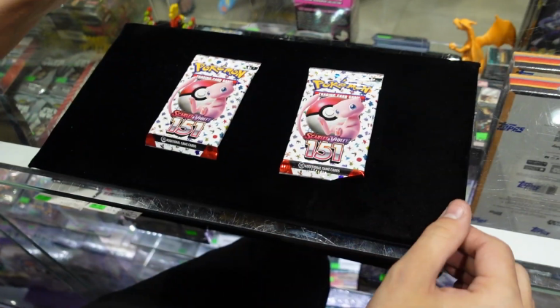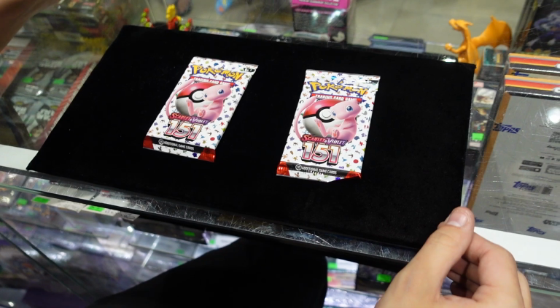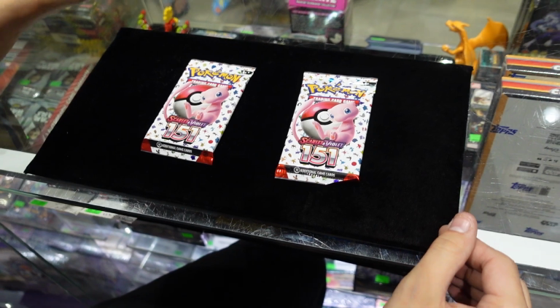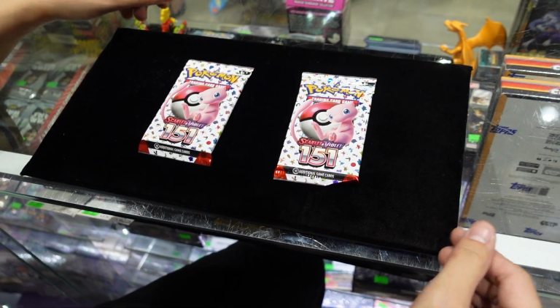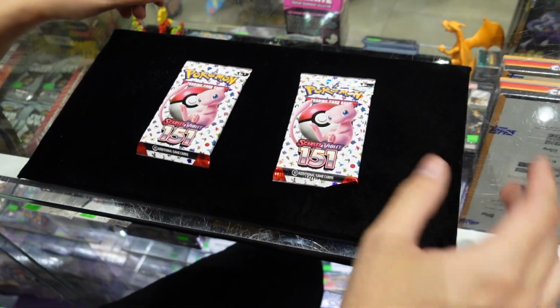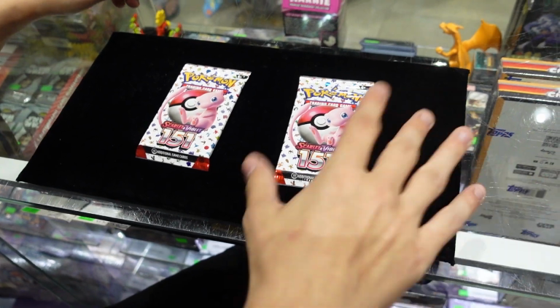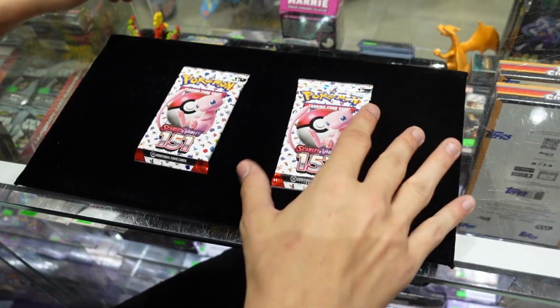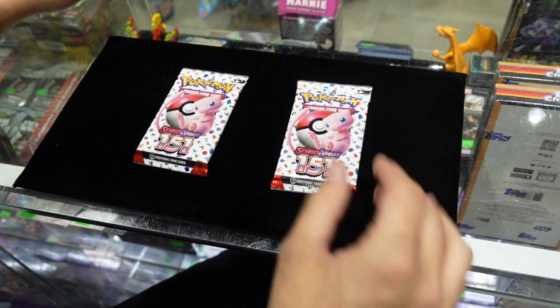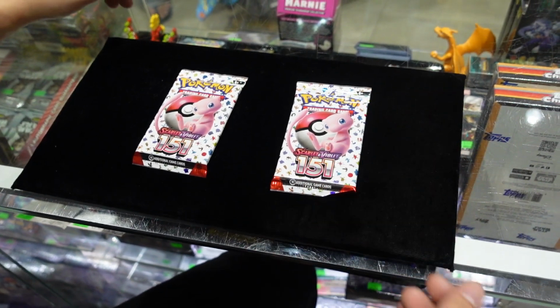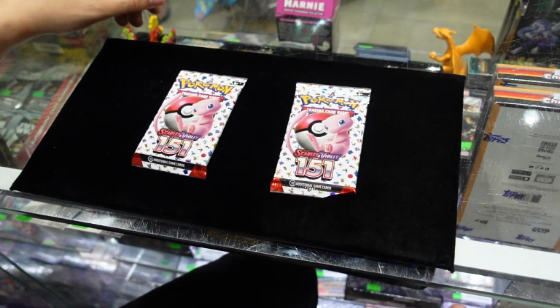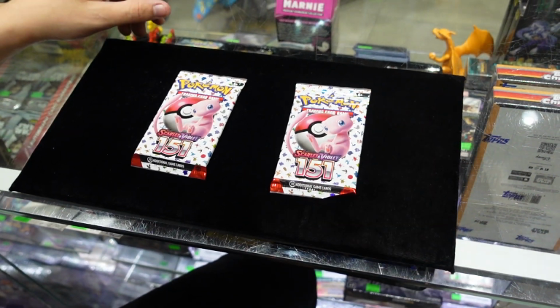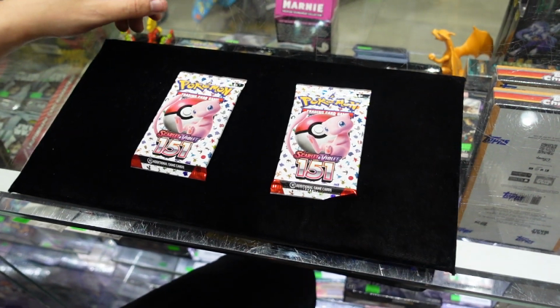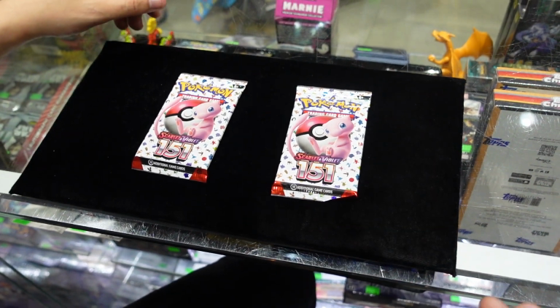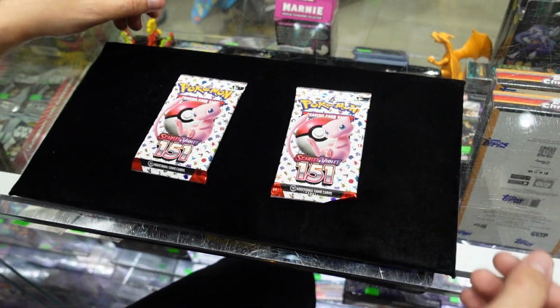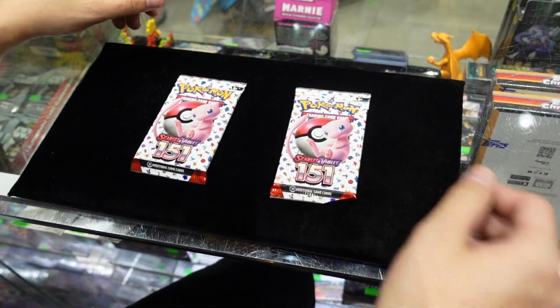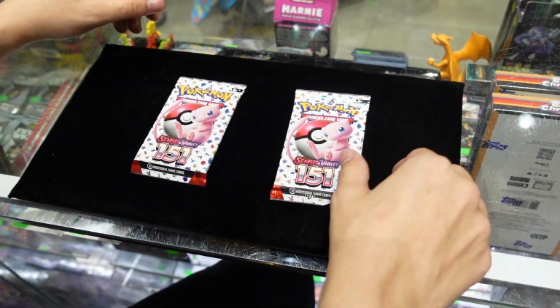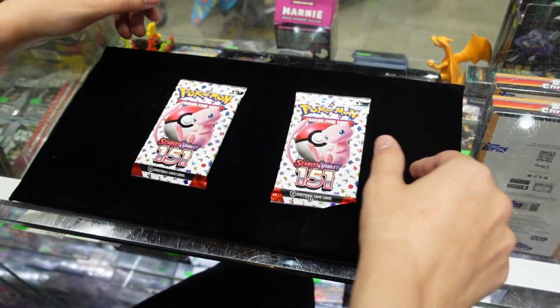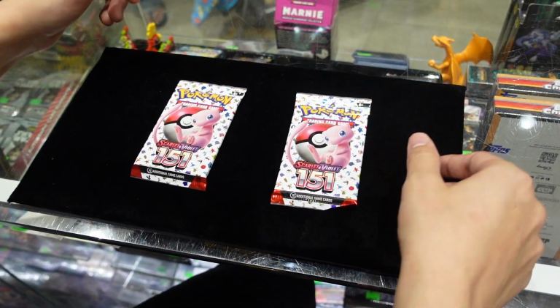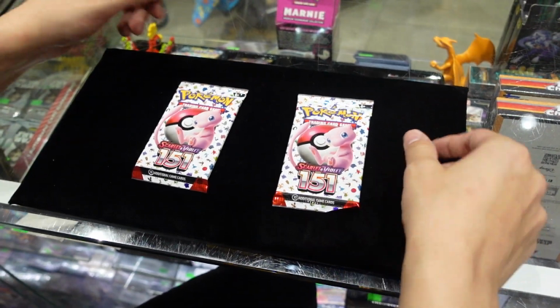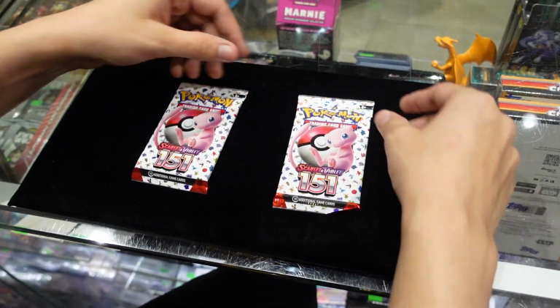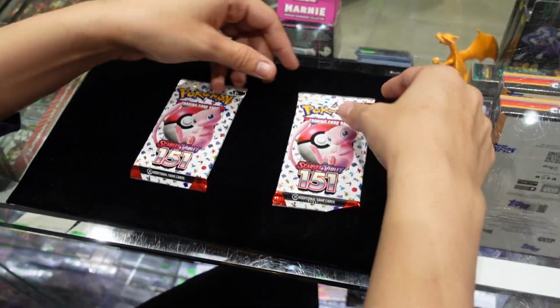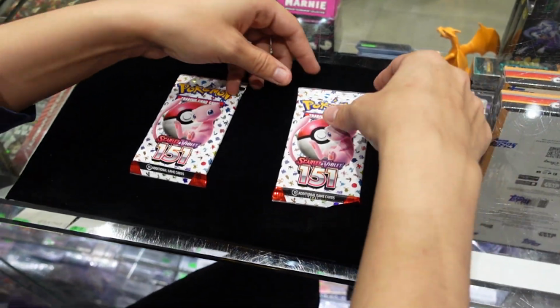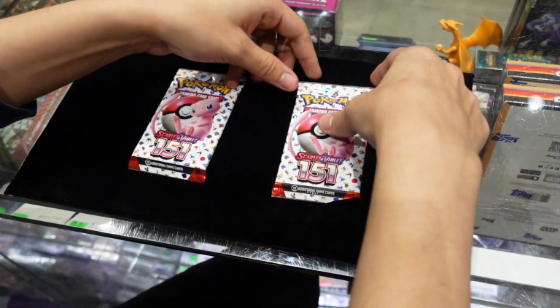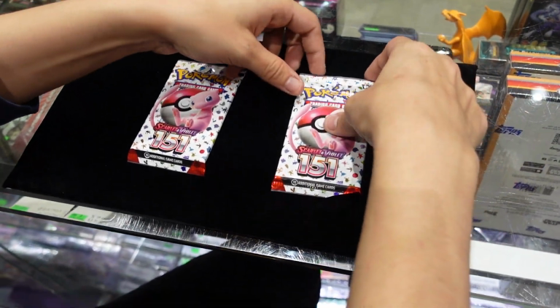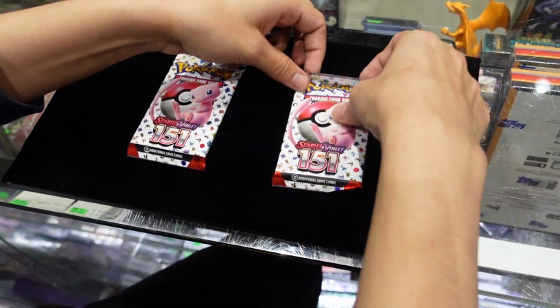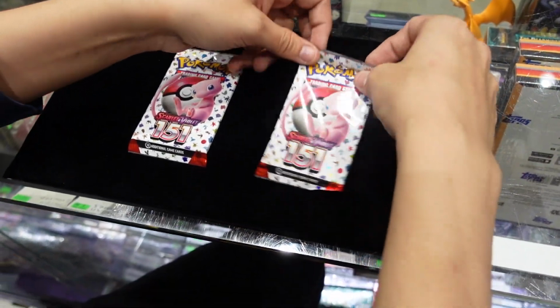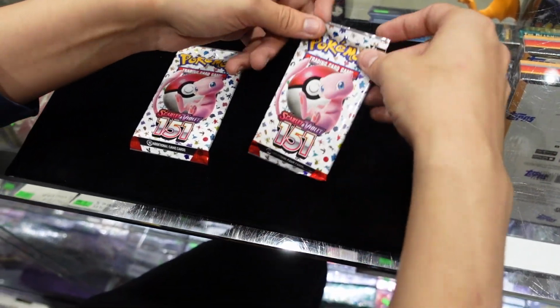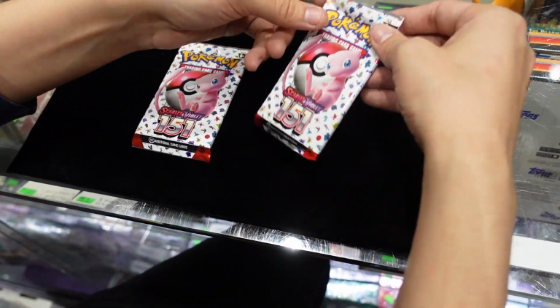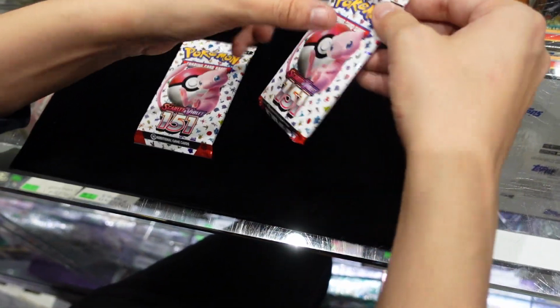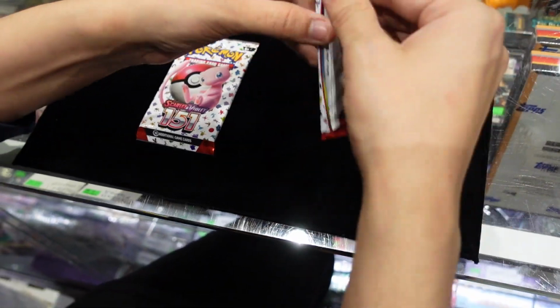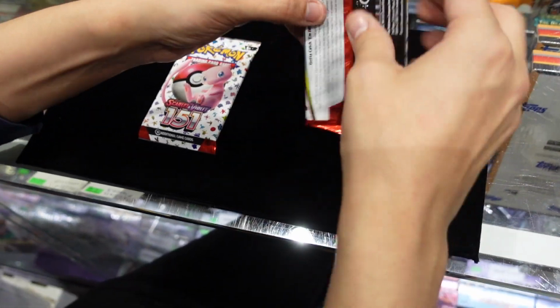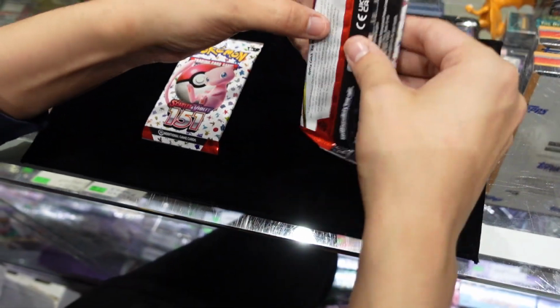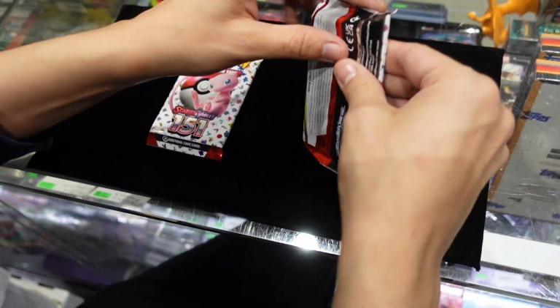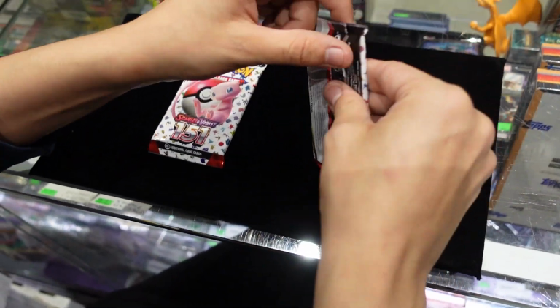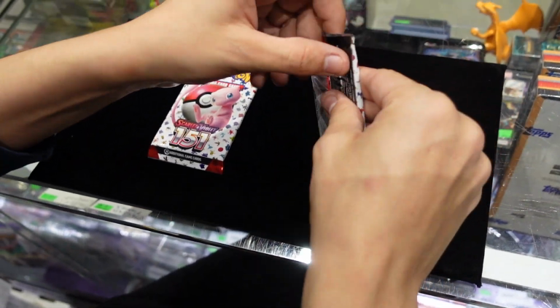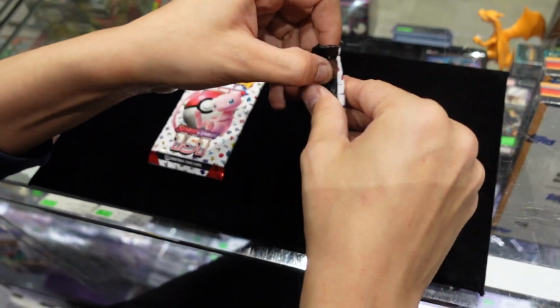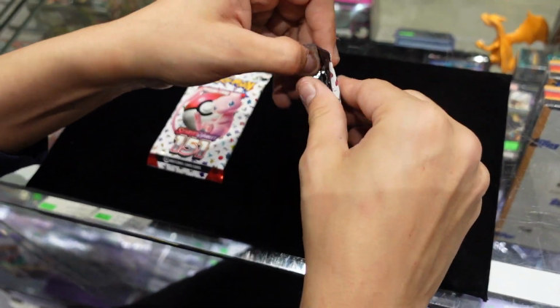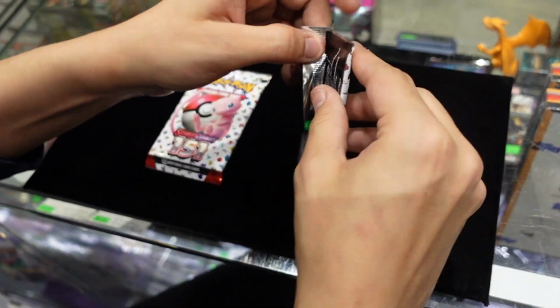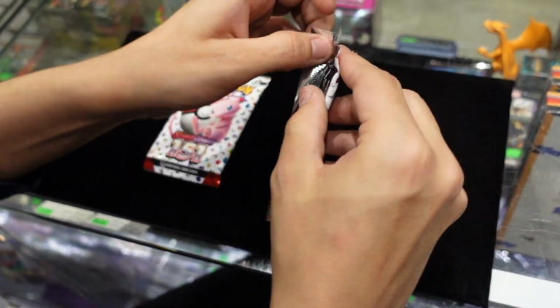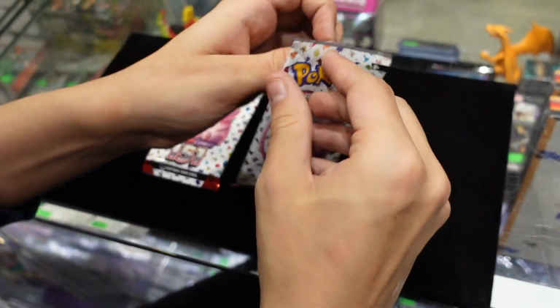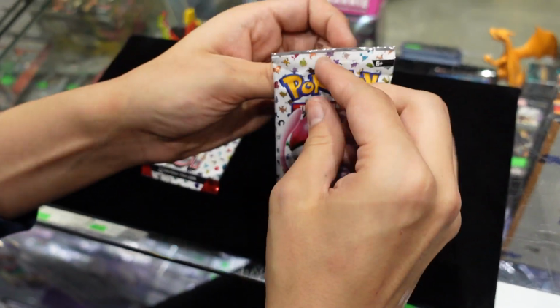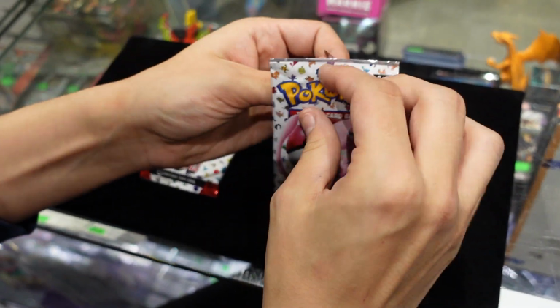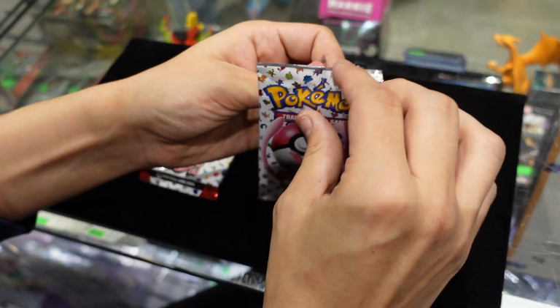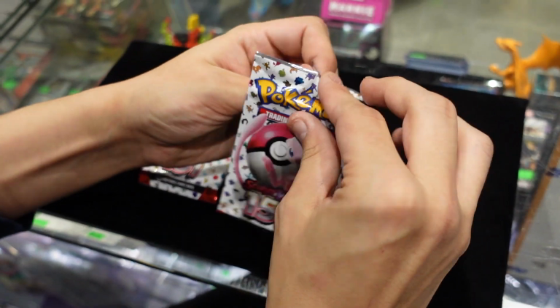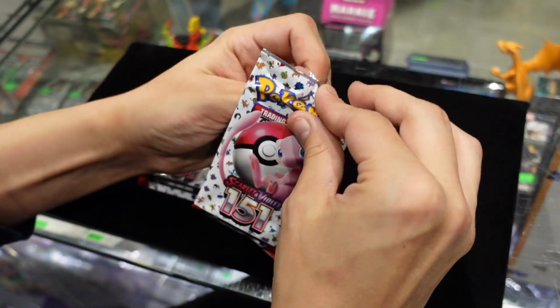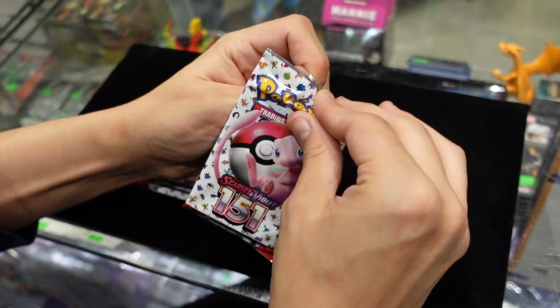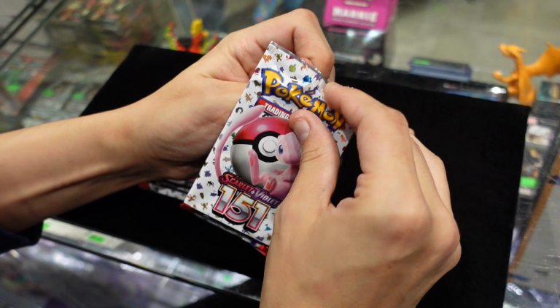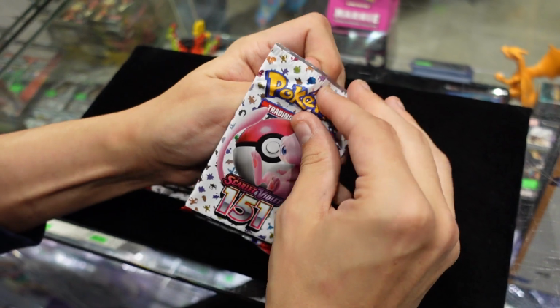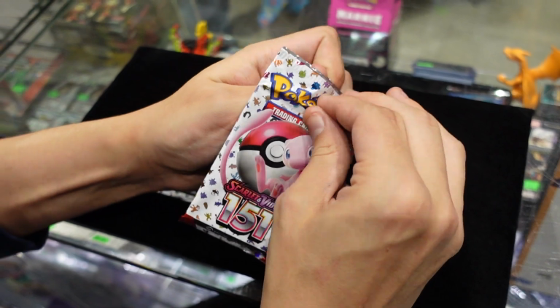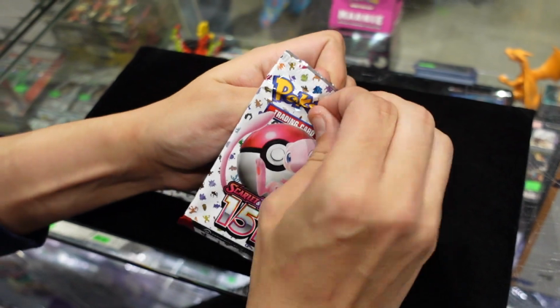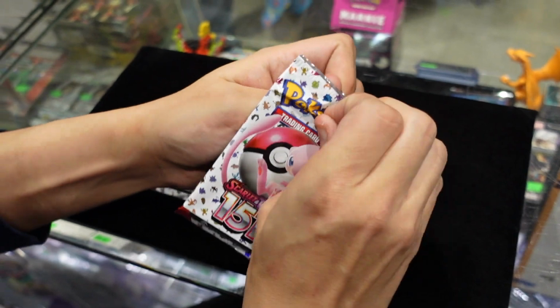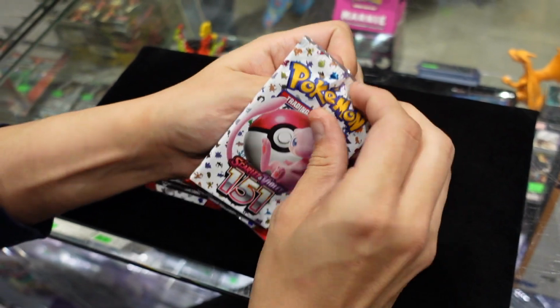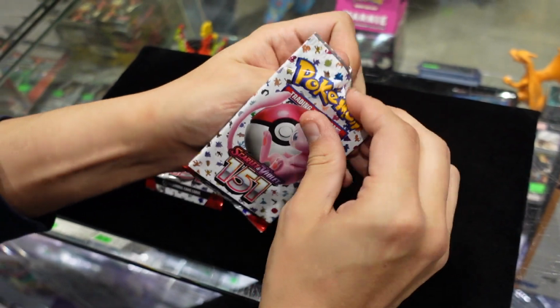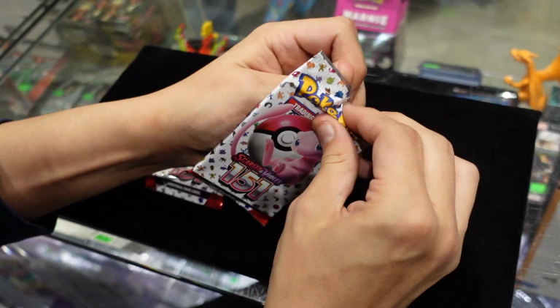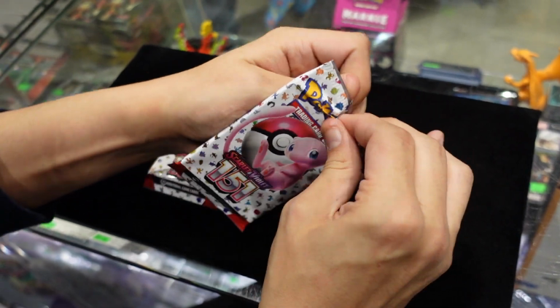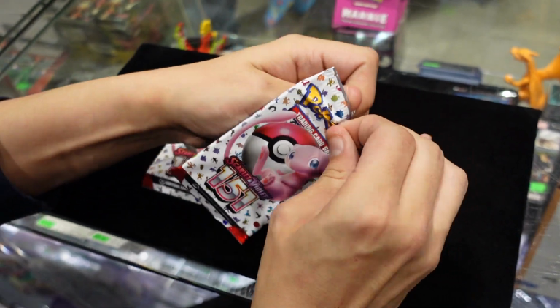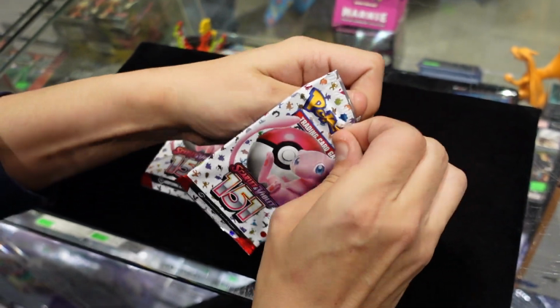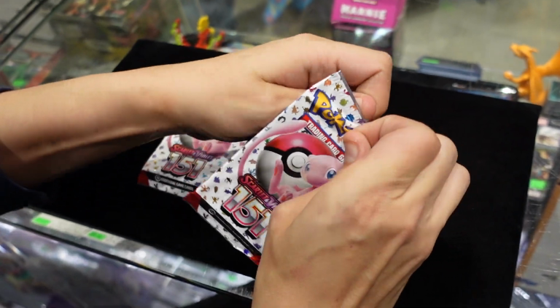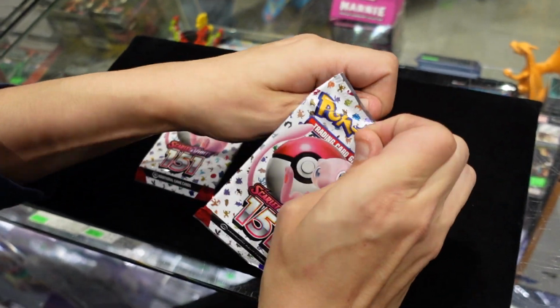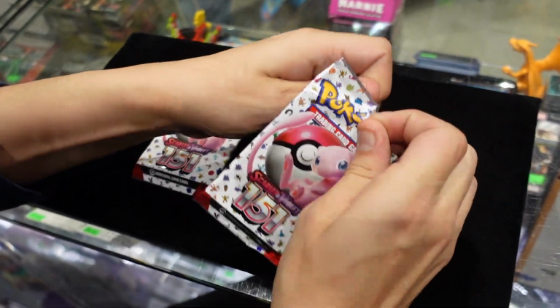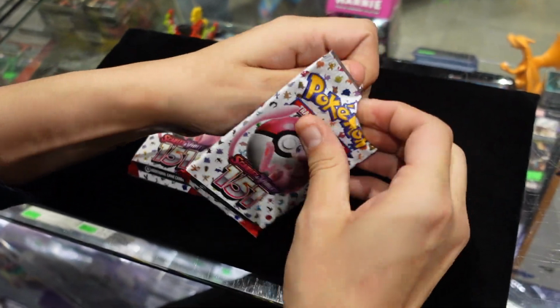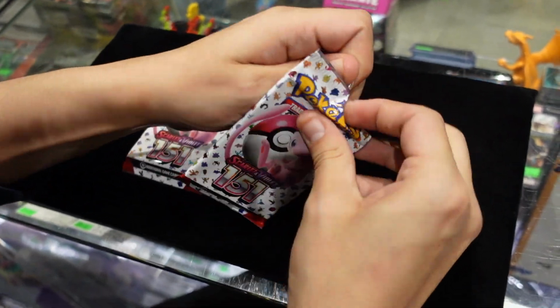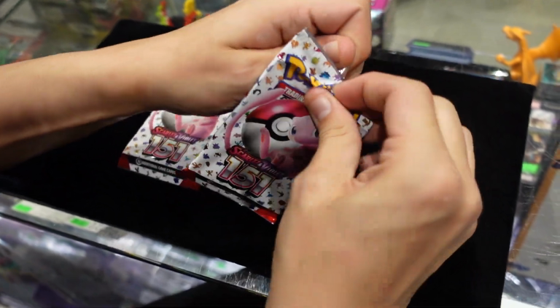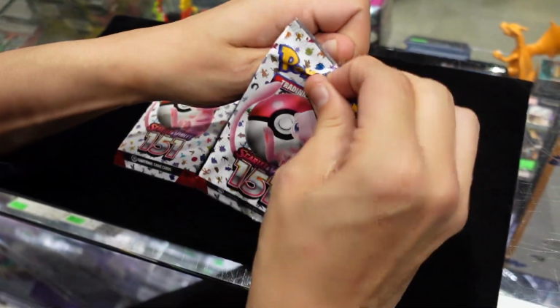We've got two of our packs here which we've taken out of our booster bundle. Today we're just going to go ahead and rip these open — let's see what we get inside.